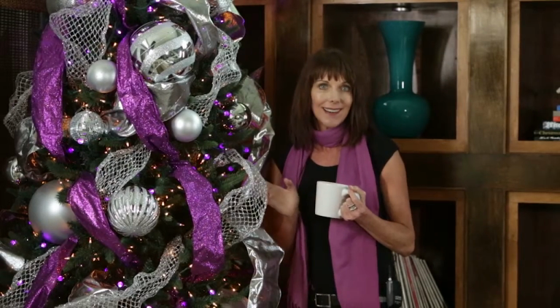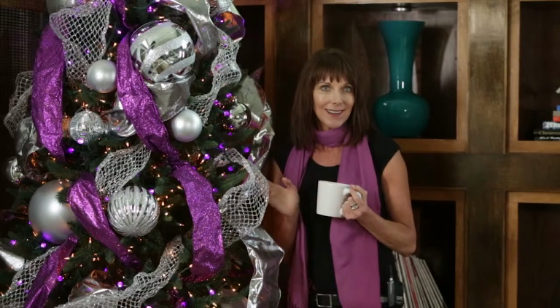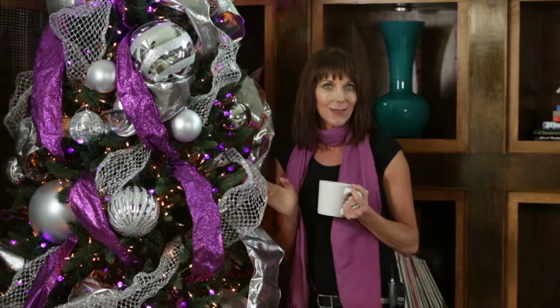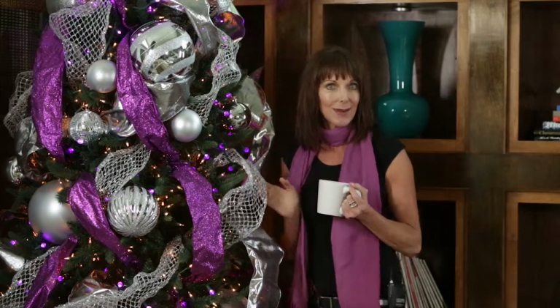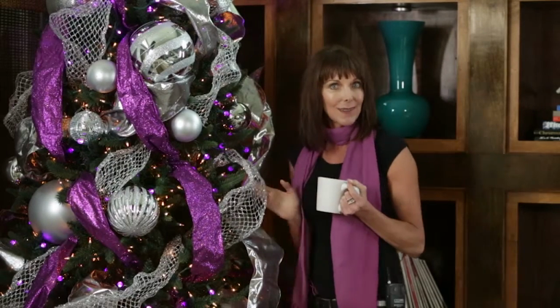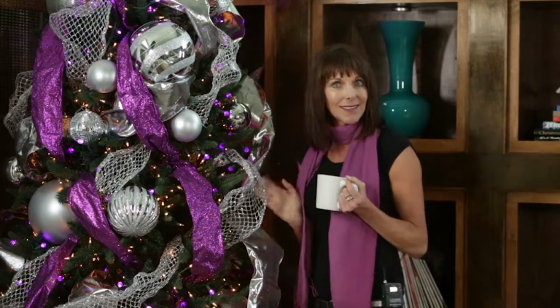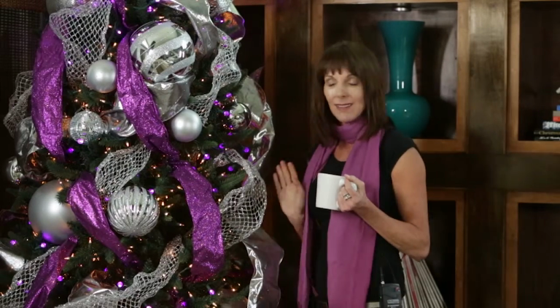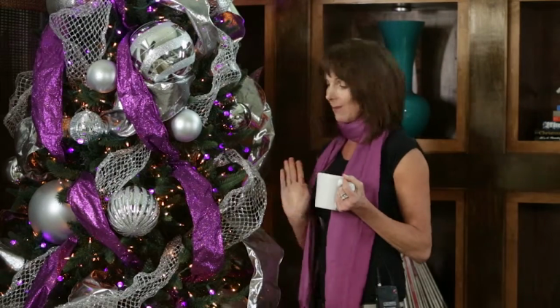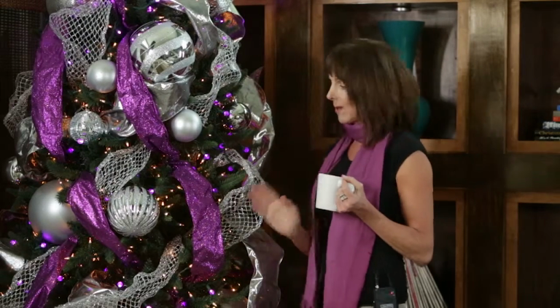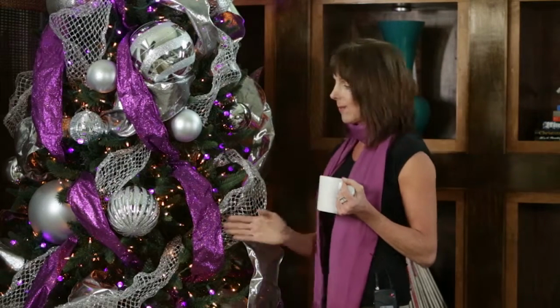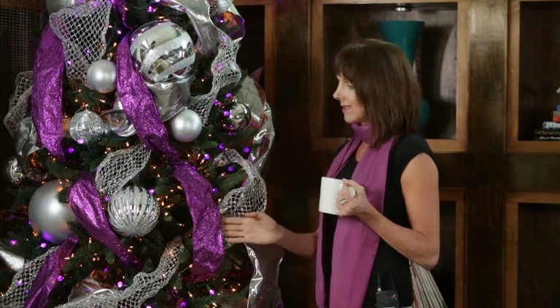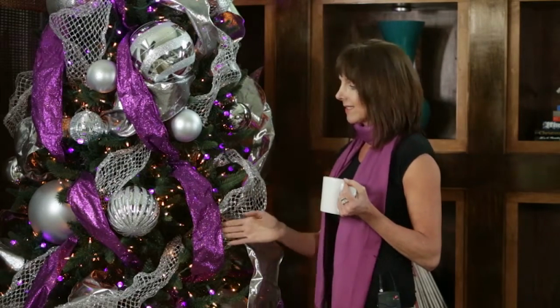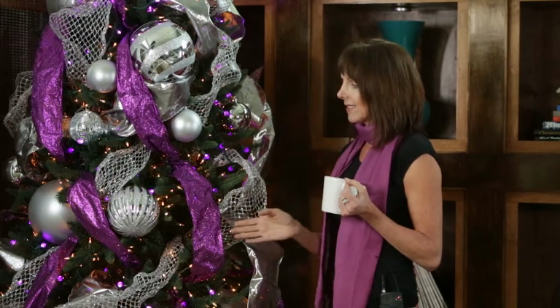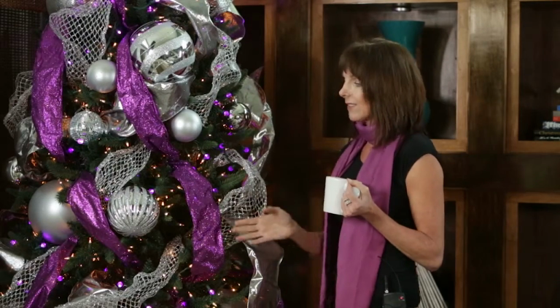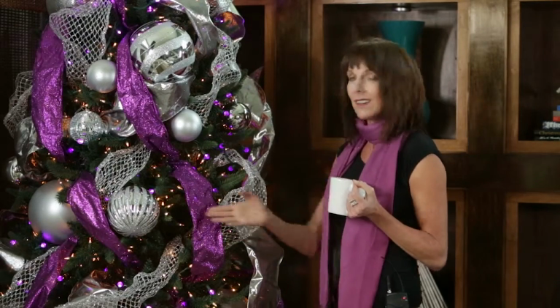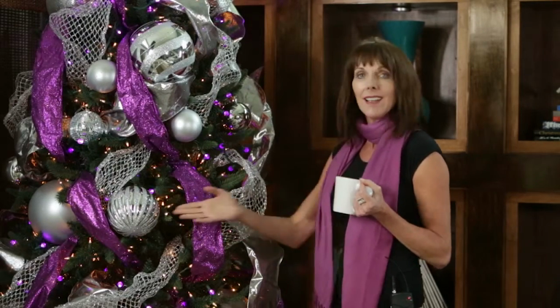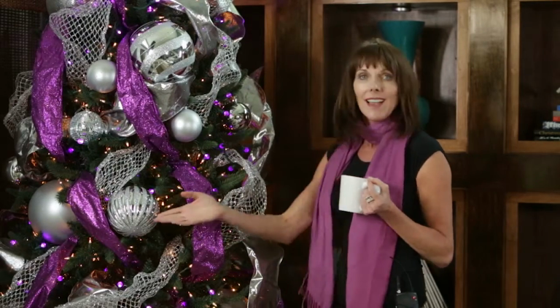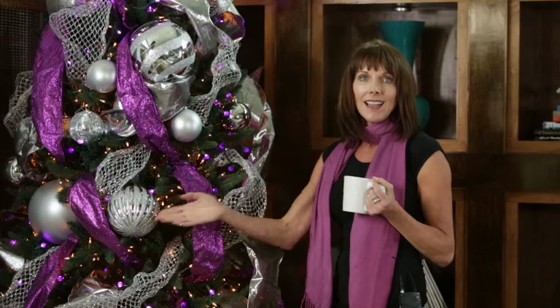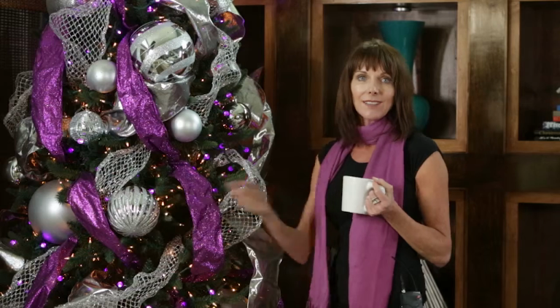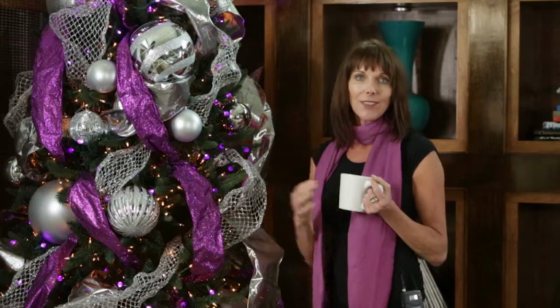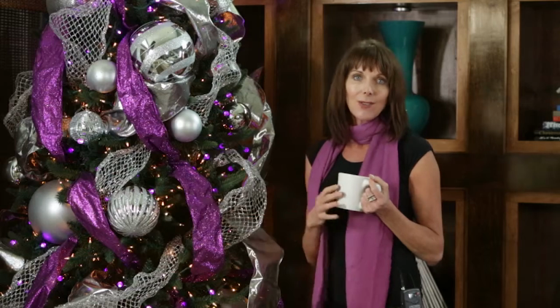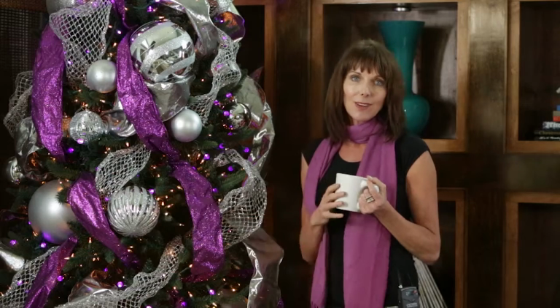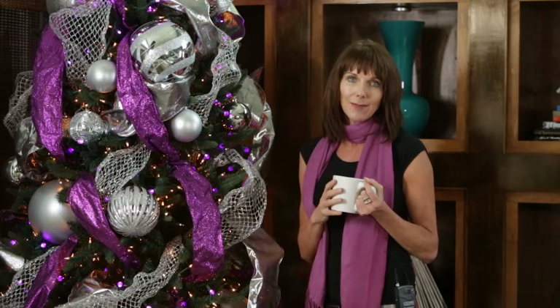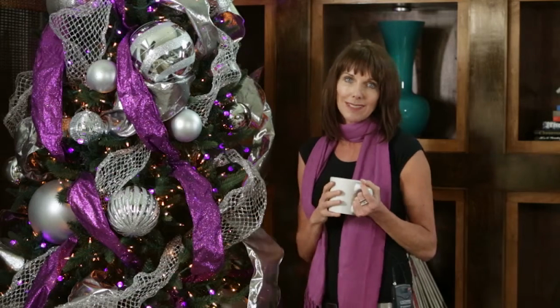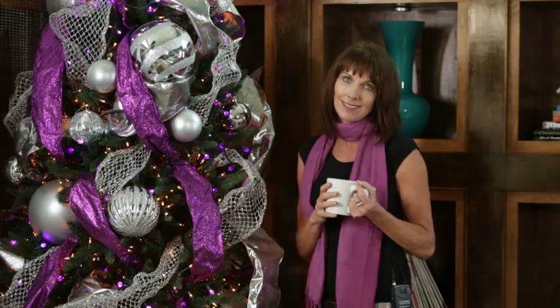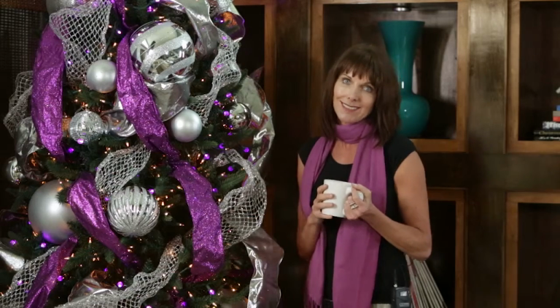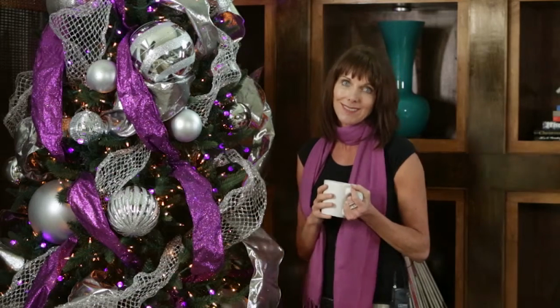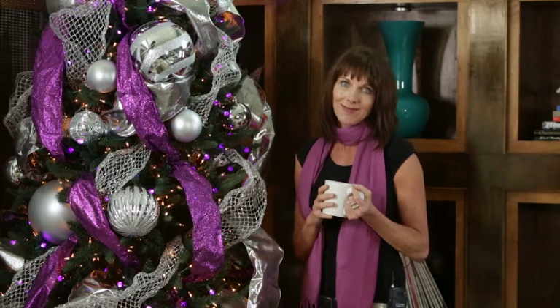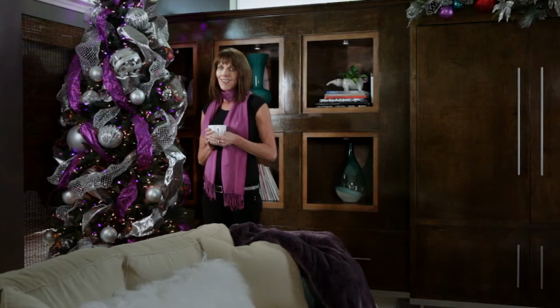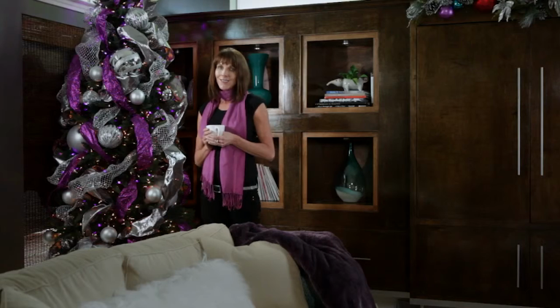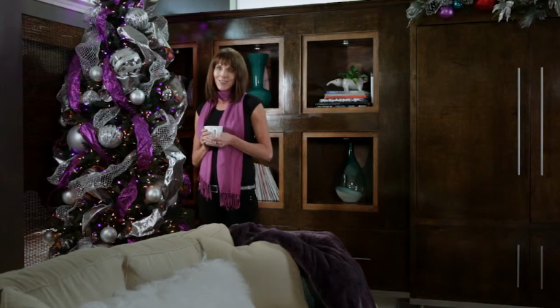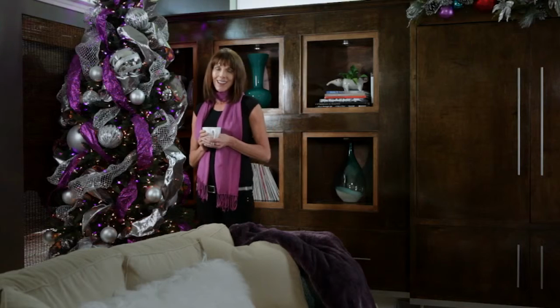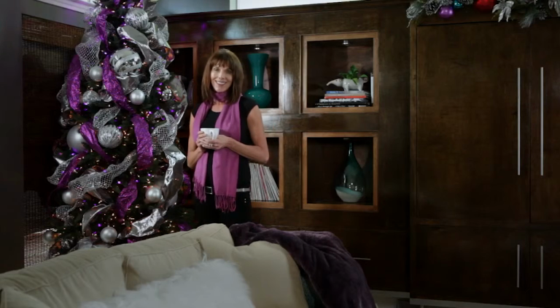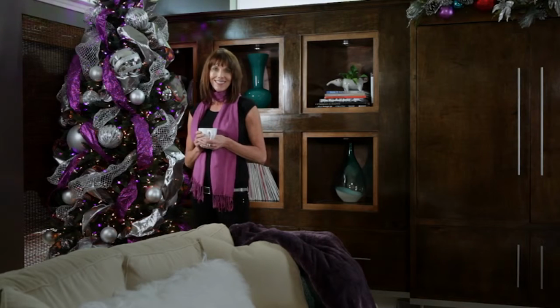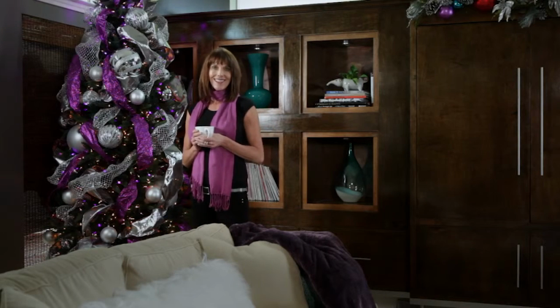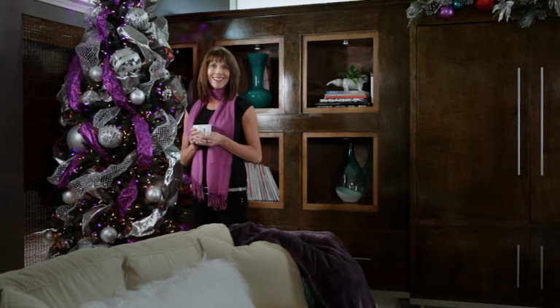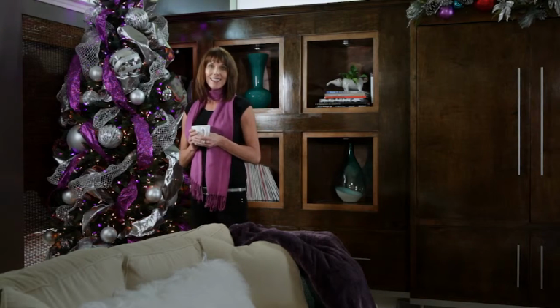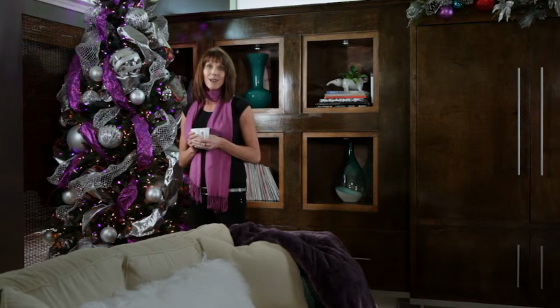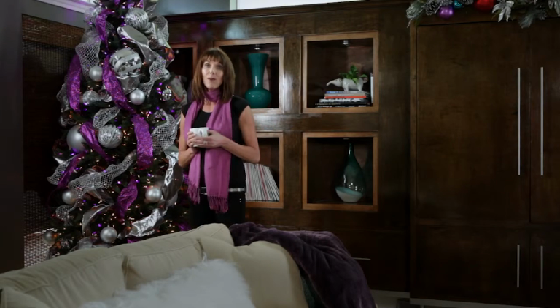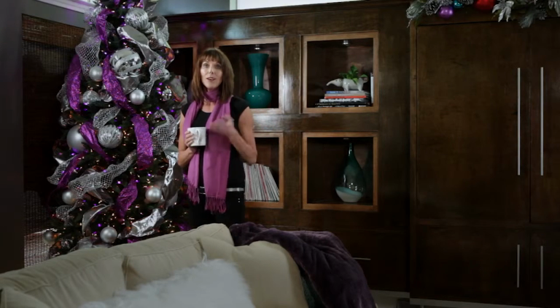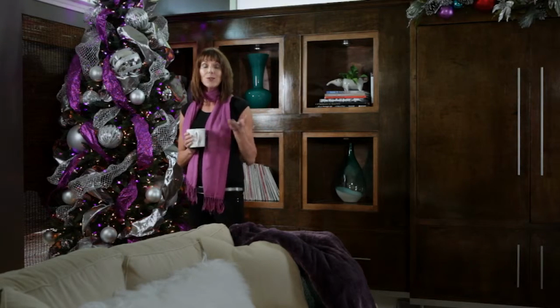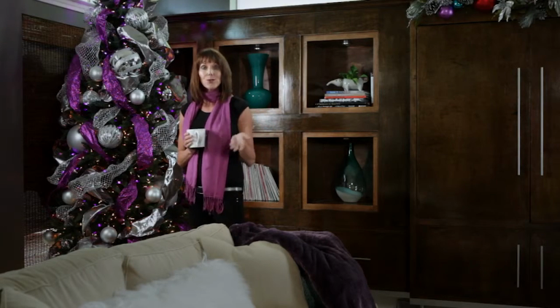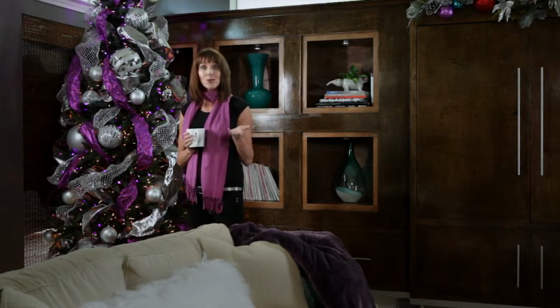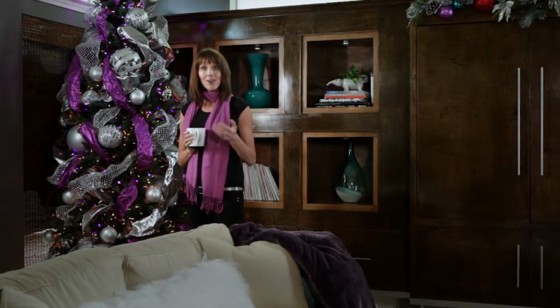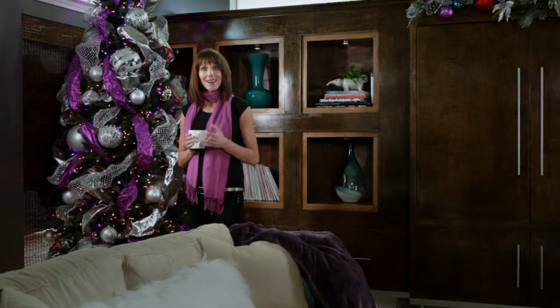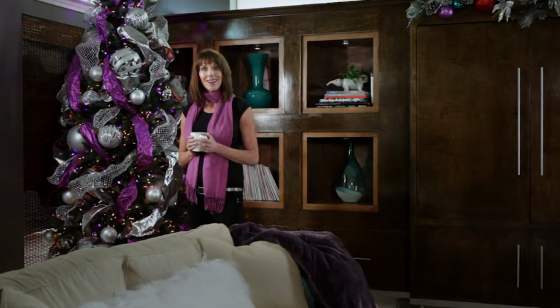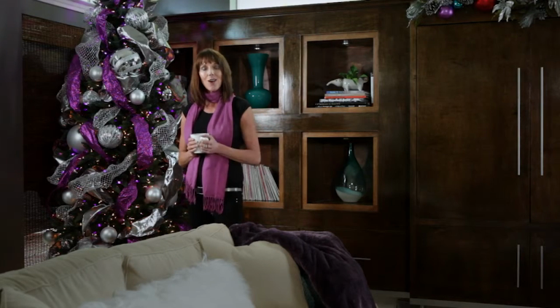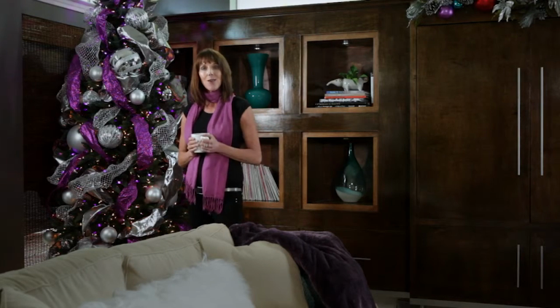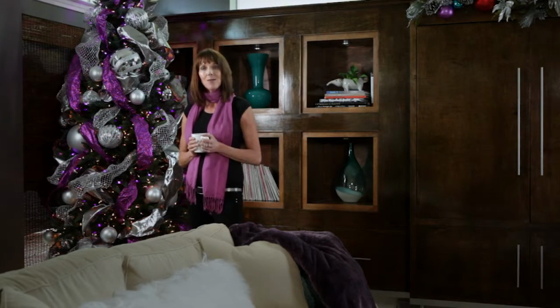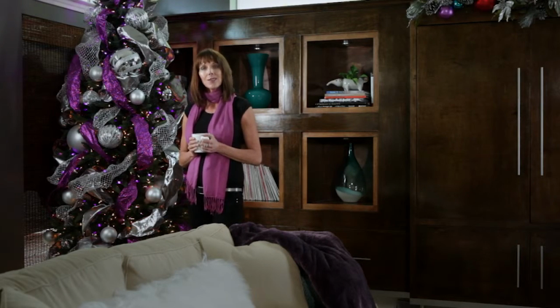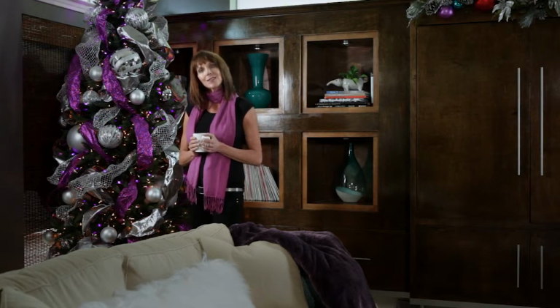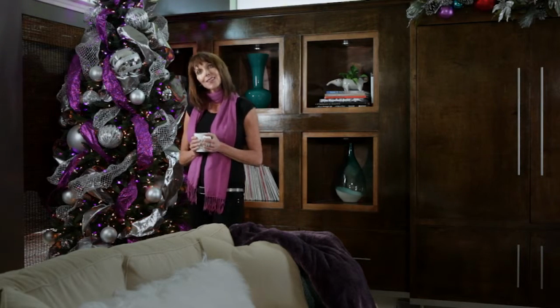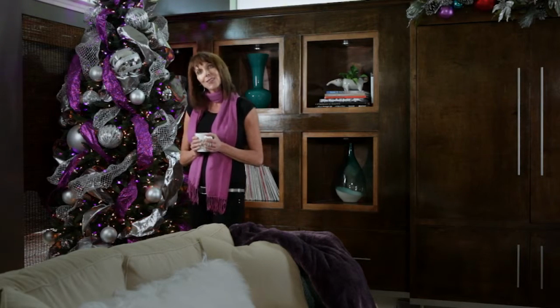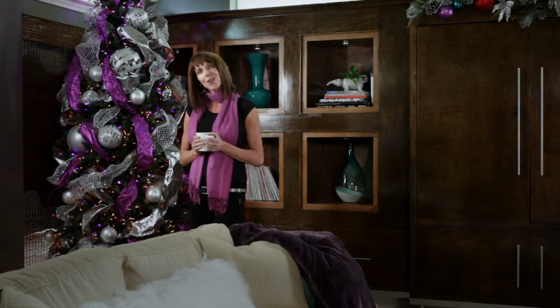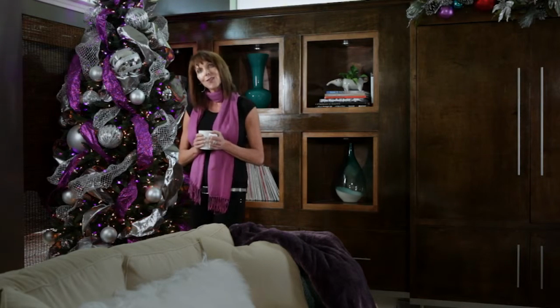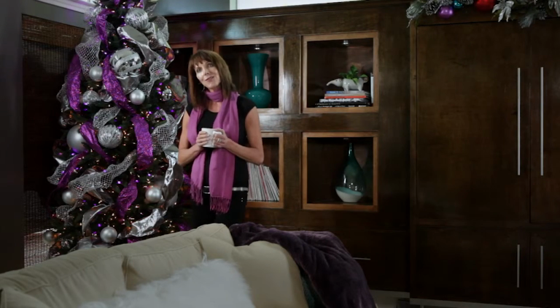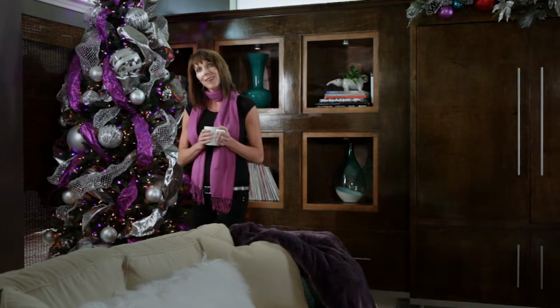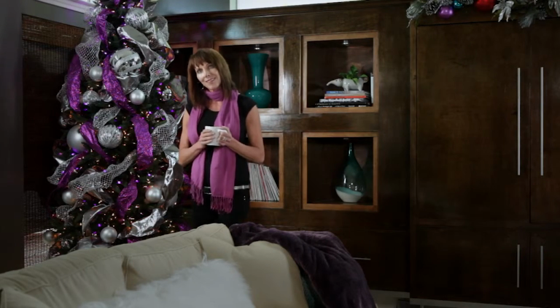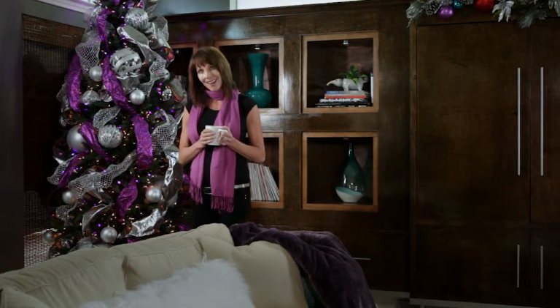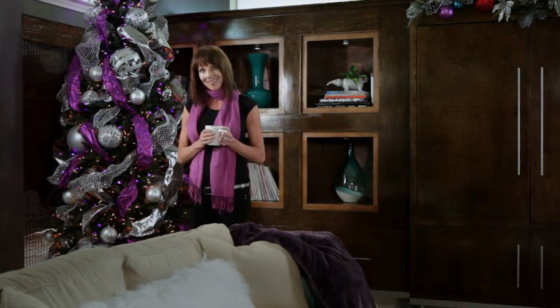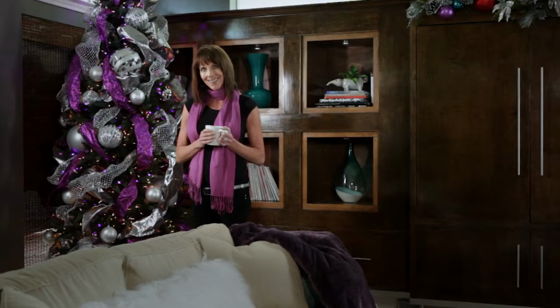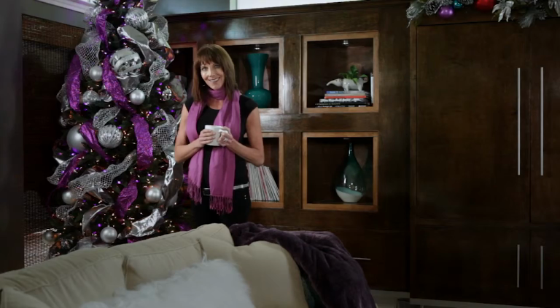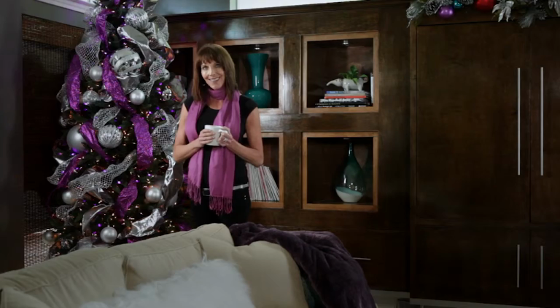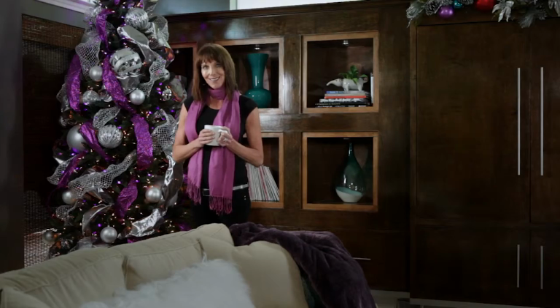I kept the rest simple by adding ribbon in purple and silver, and a few ornaments. If you like this idea, why don't you try it at home using your own favorite accent color?